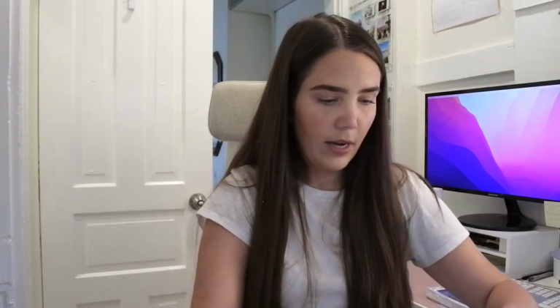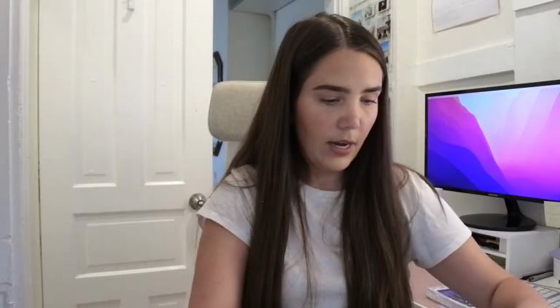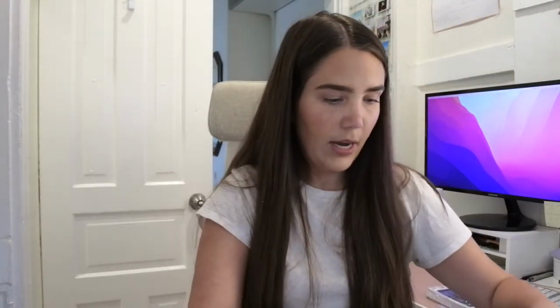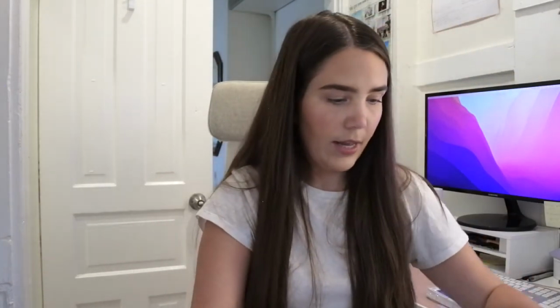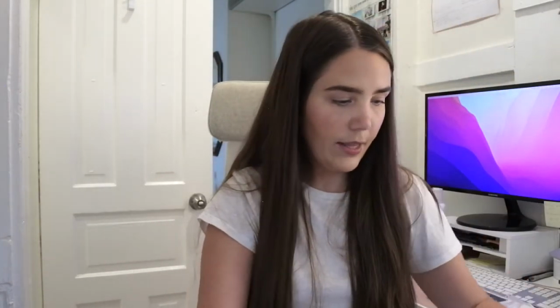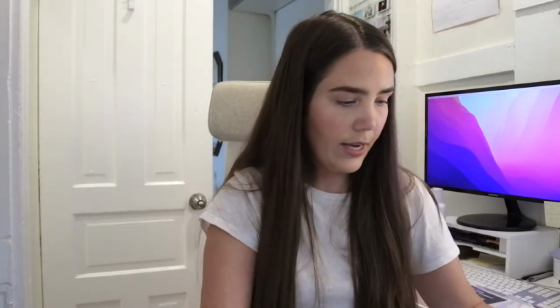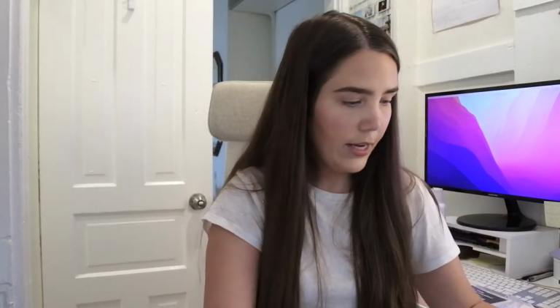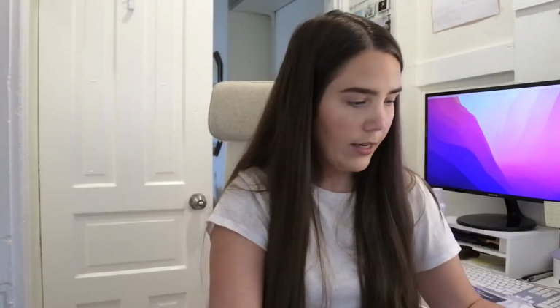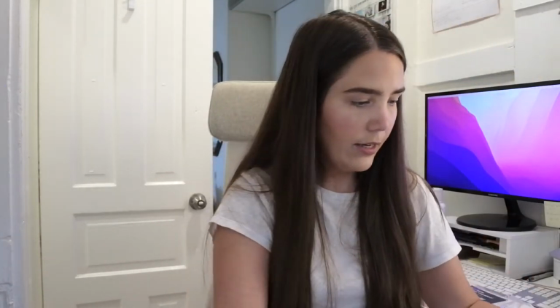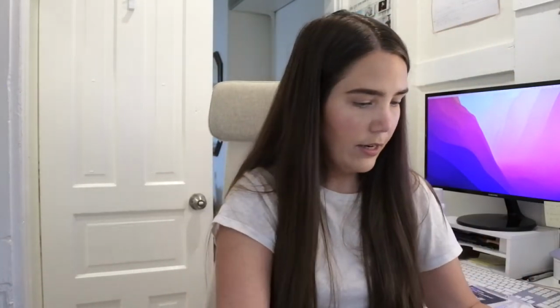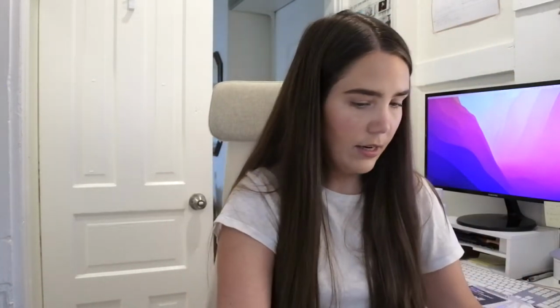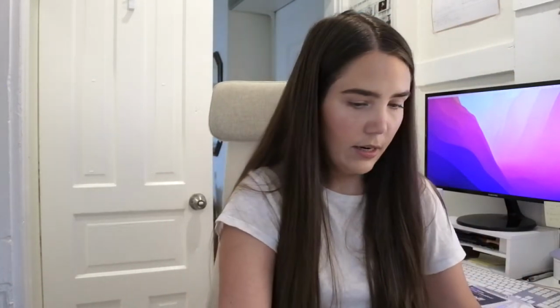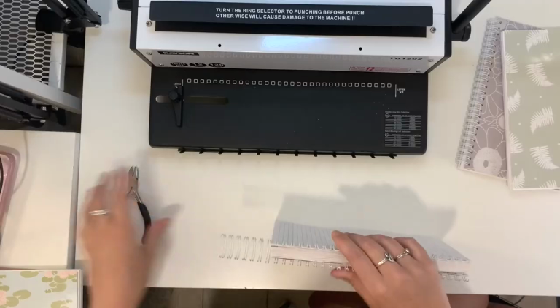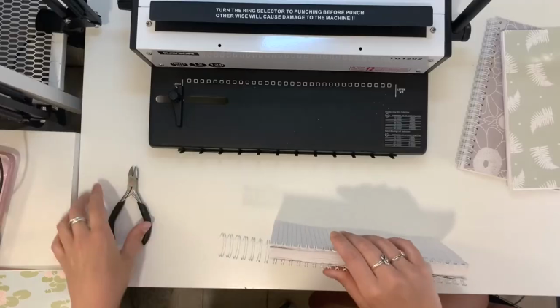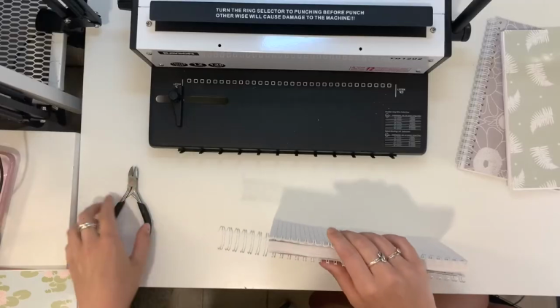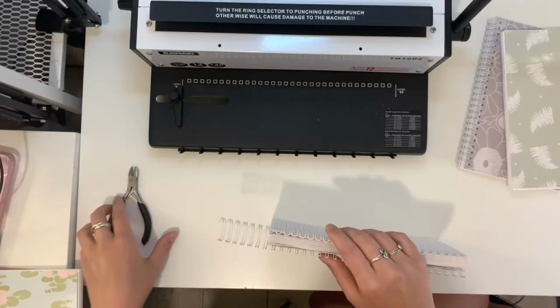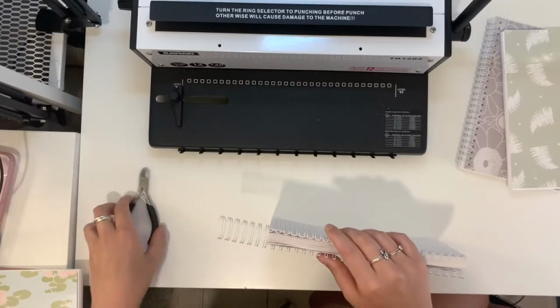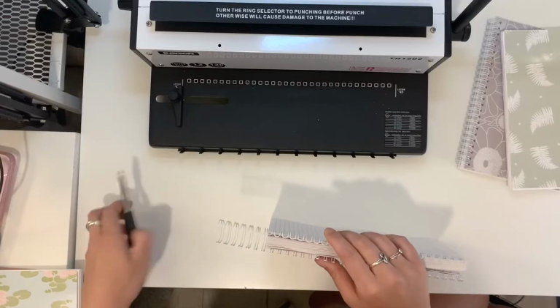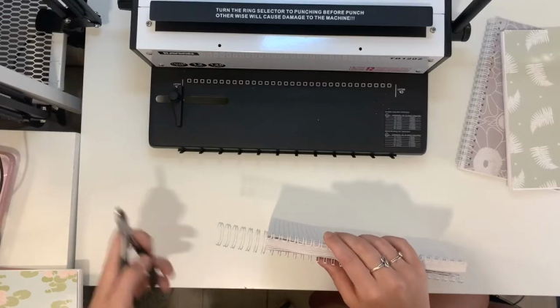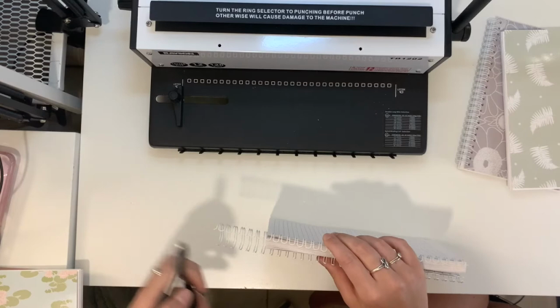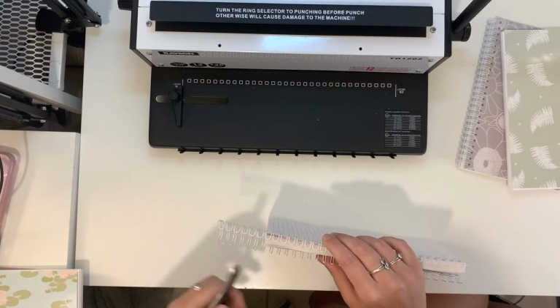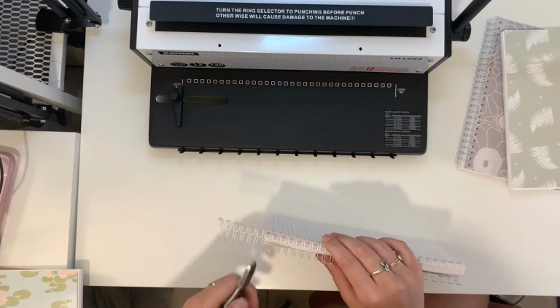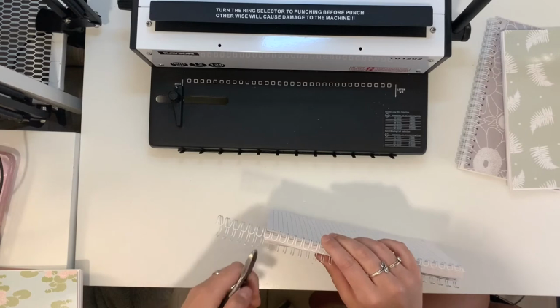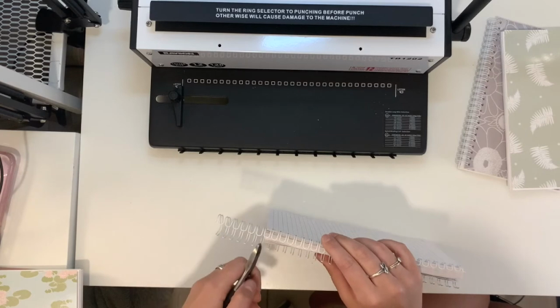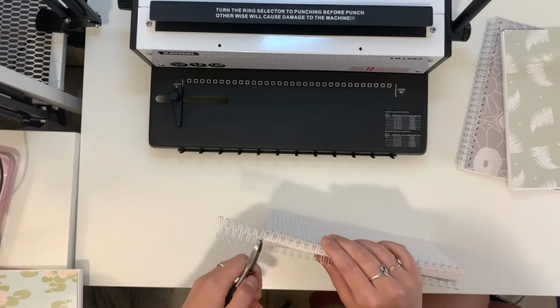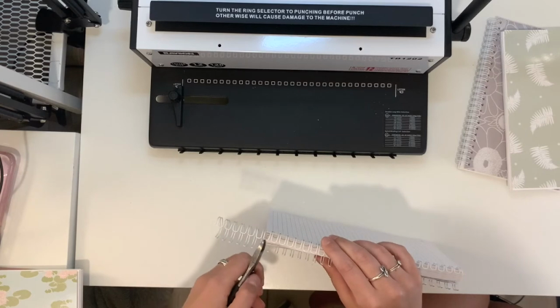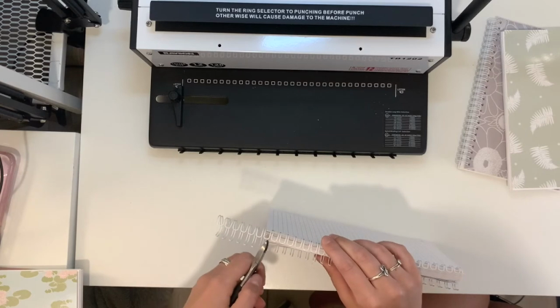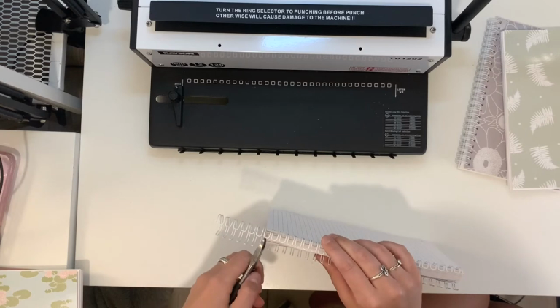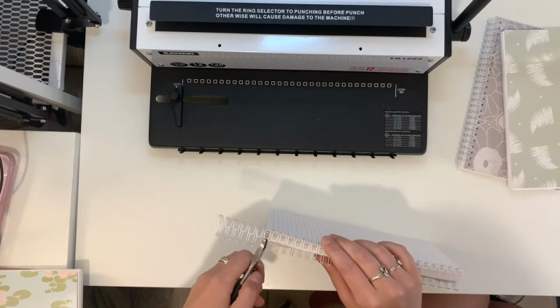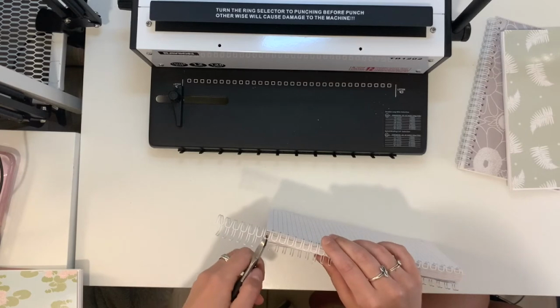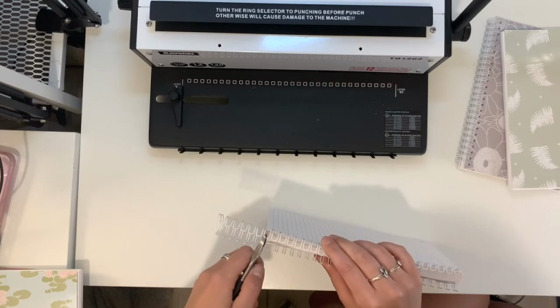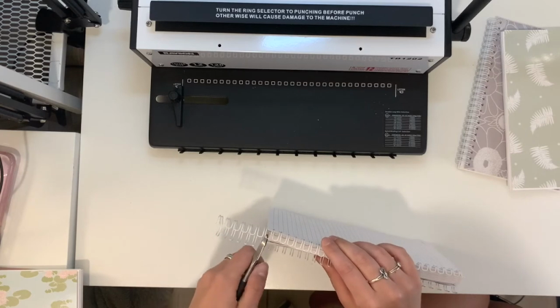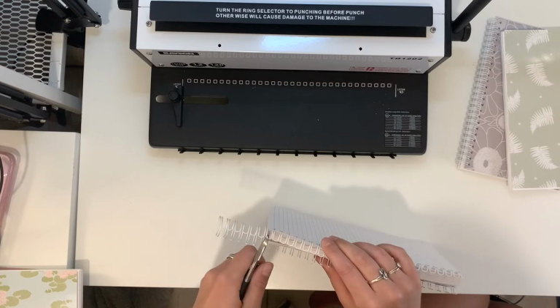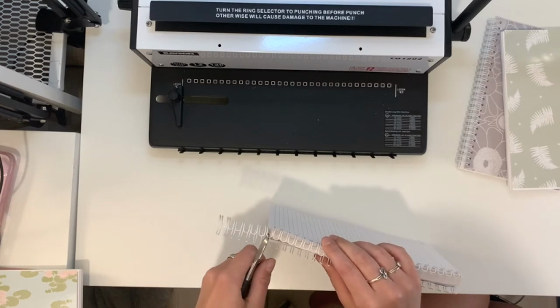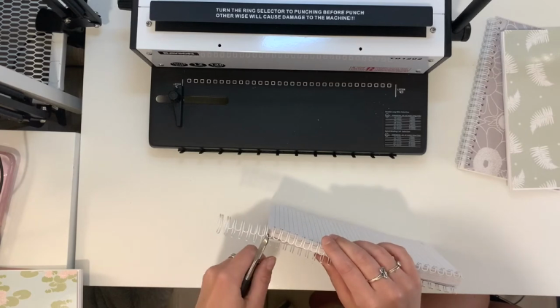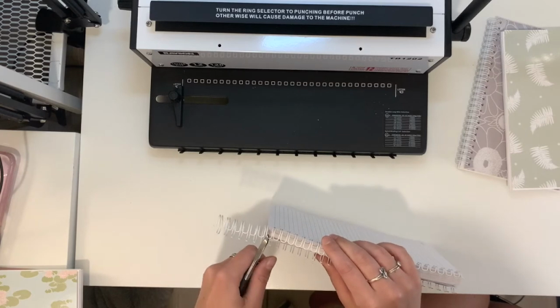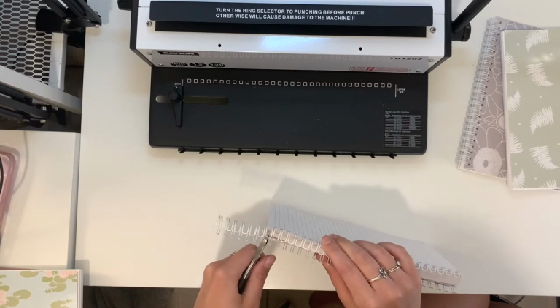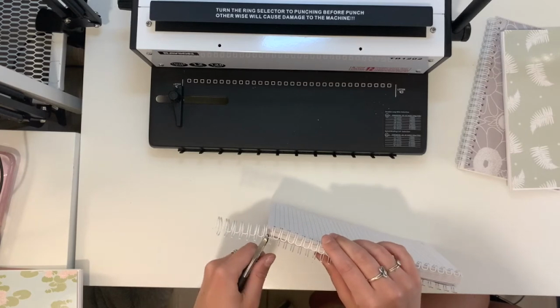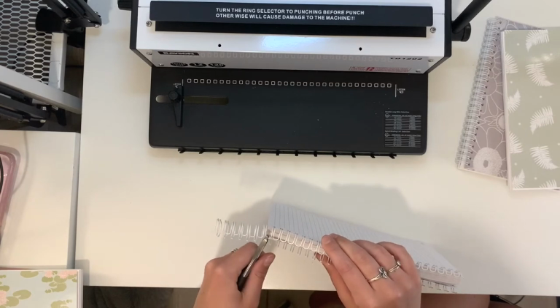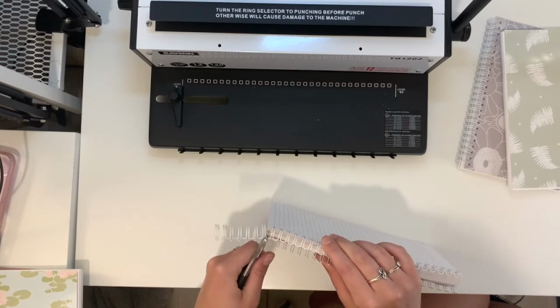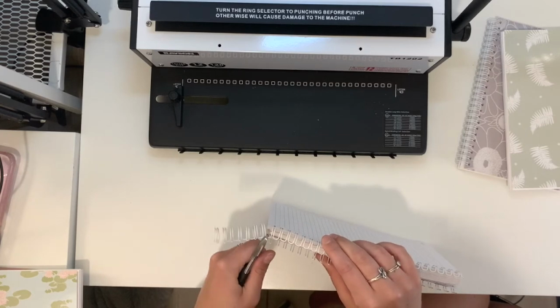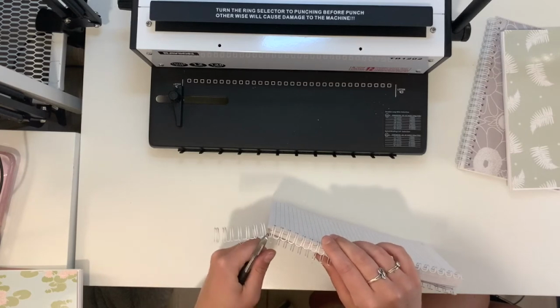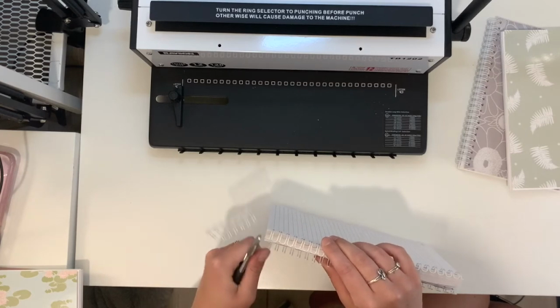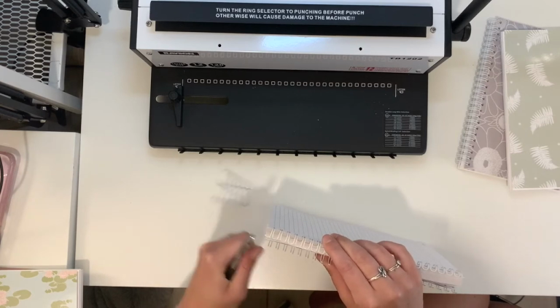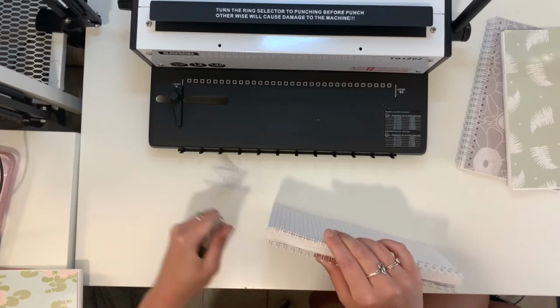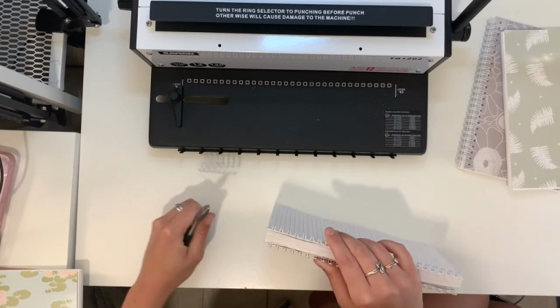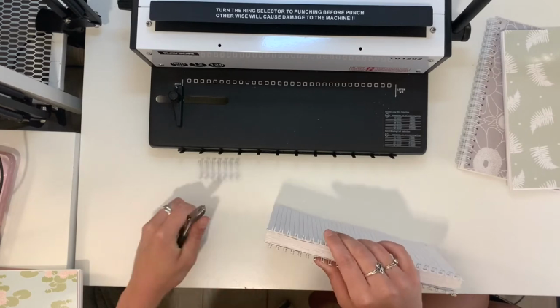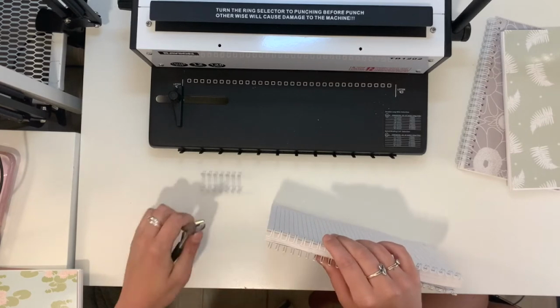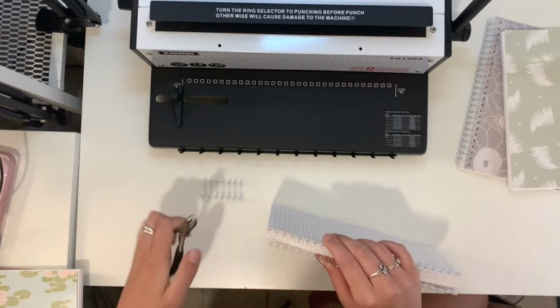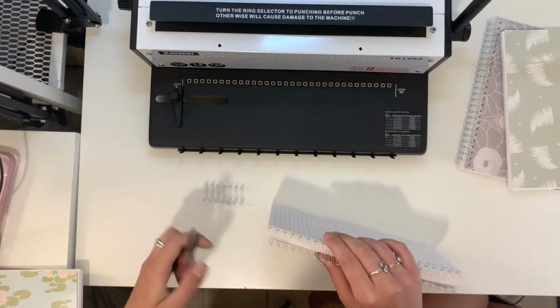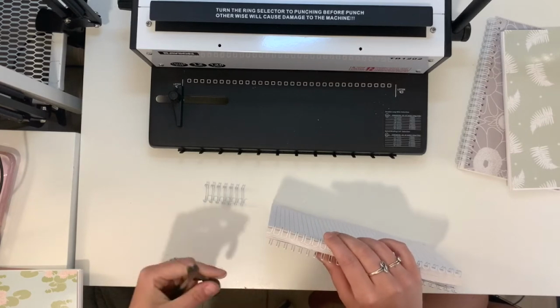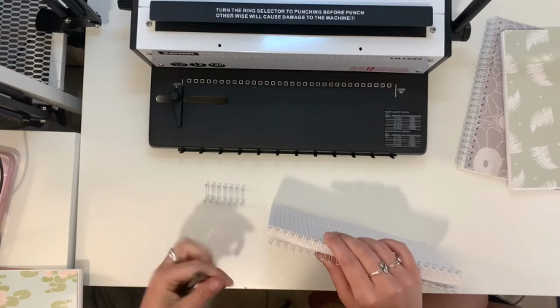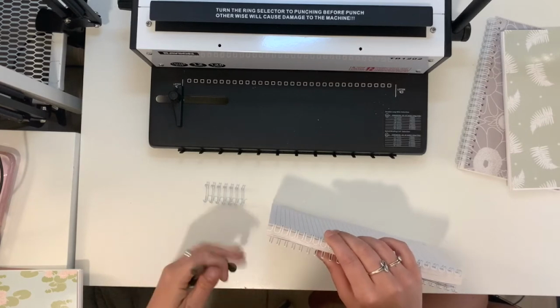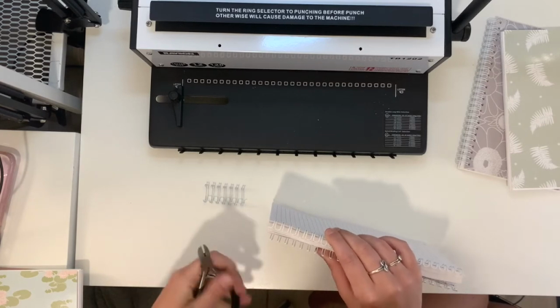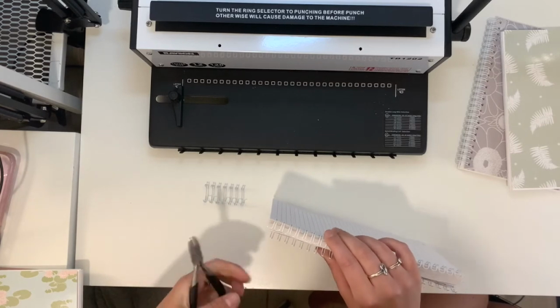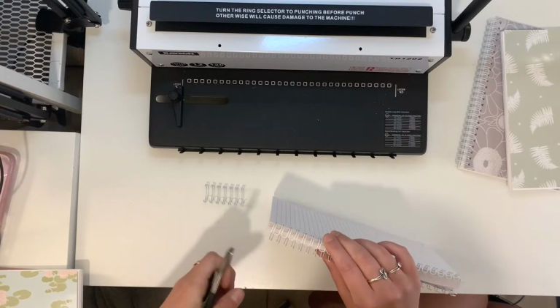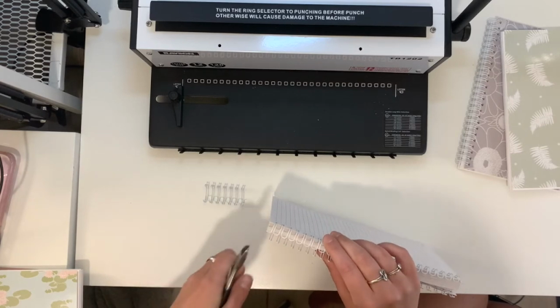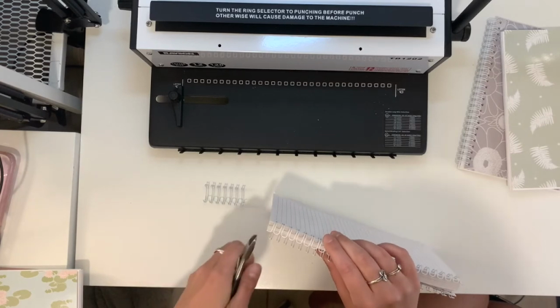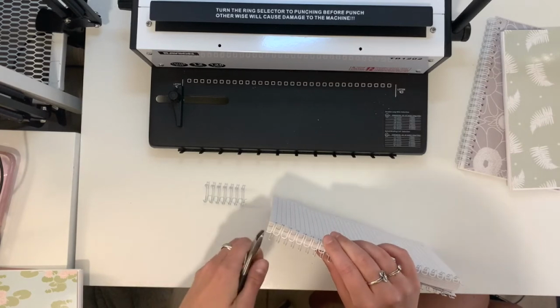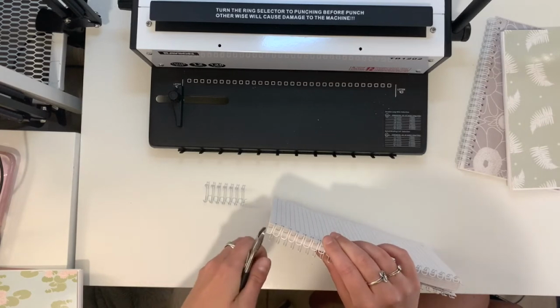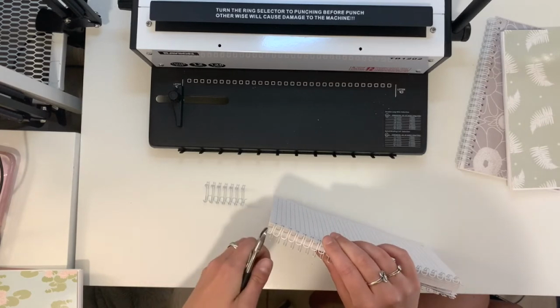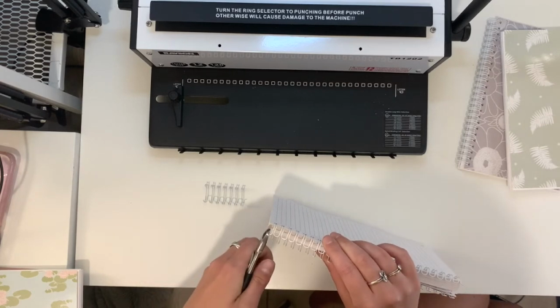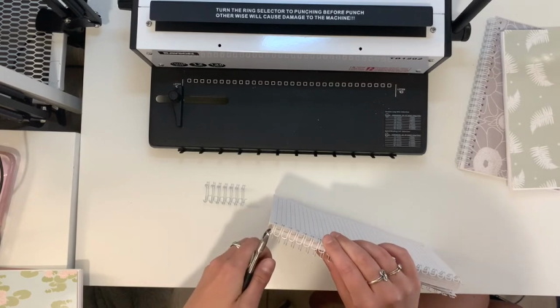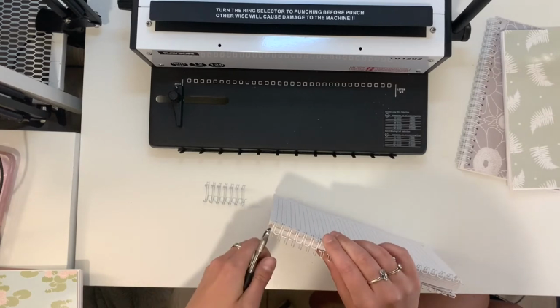So once they're like that, you can dangle them. You've got back cover, front cover, and then all the pages through there. Then you're going to cut the wire down to size.